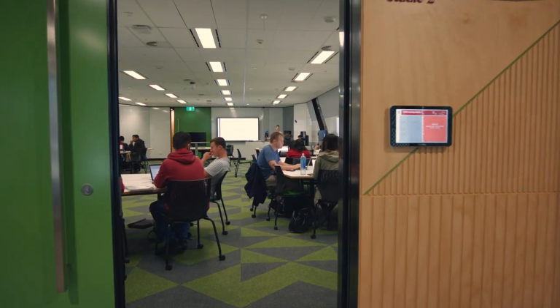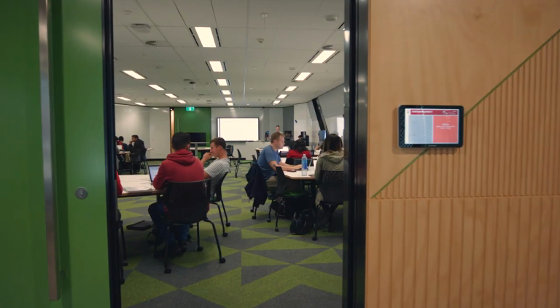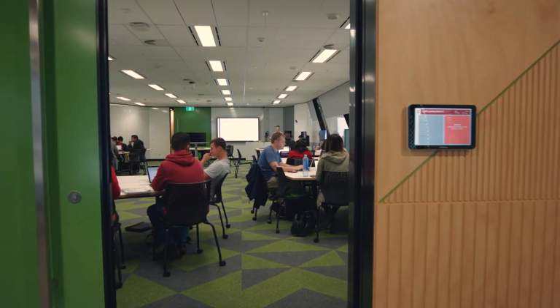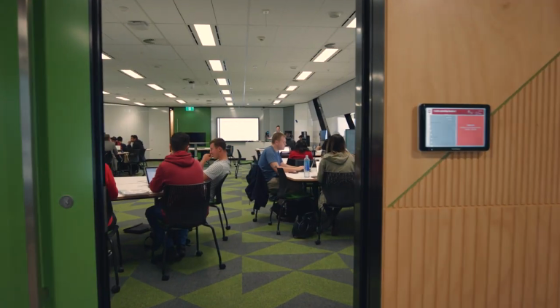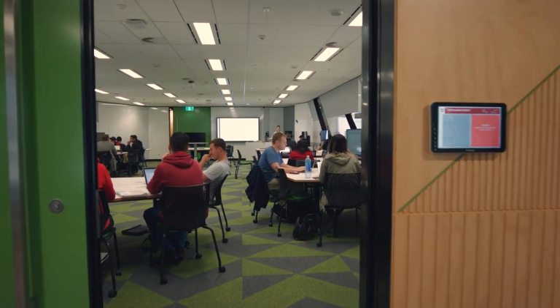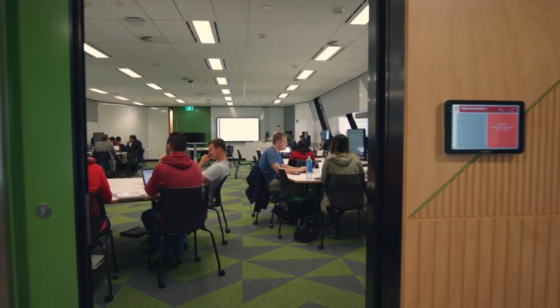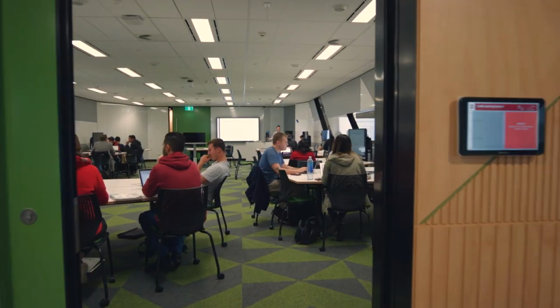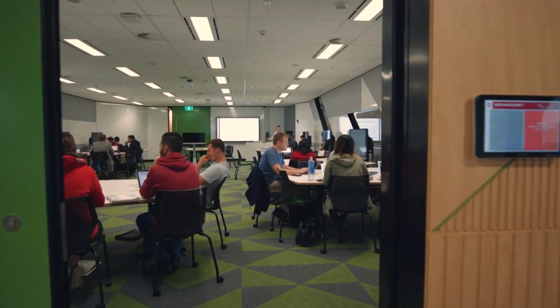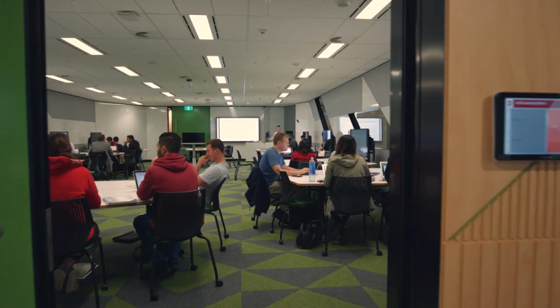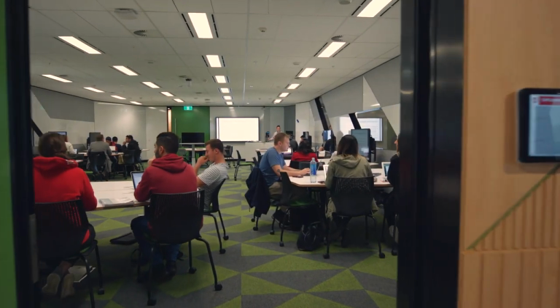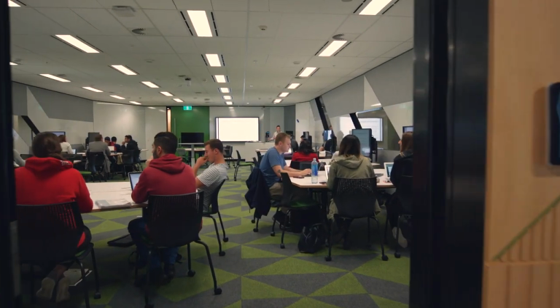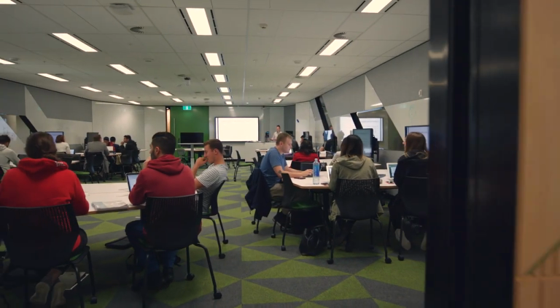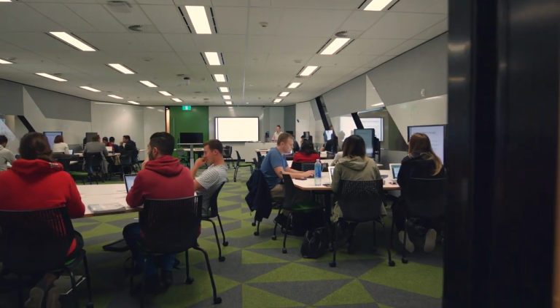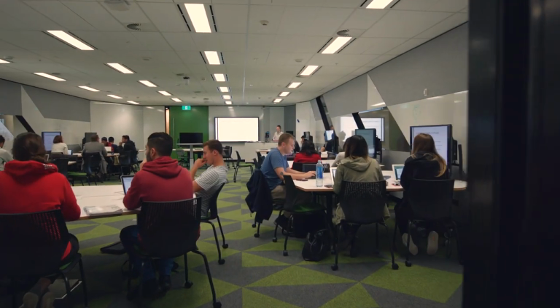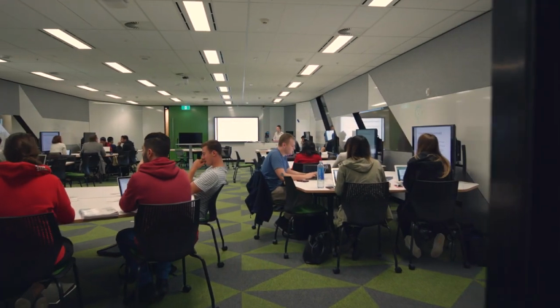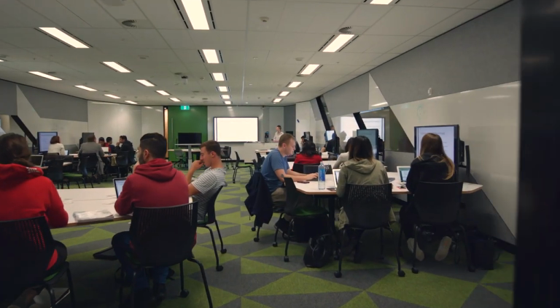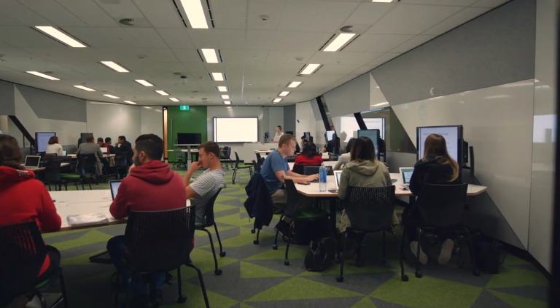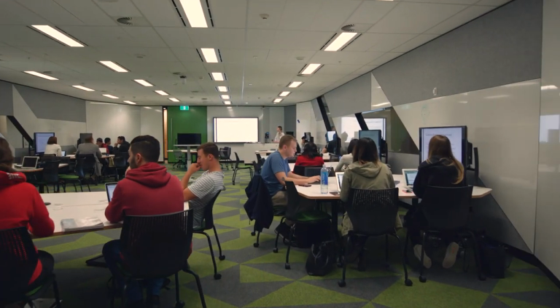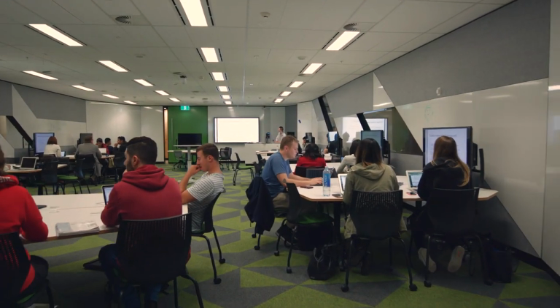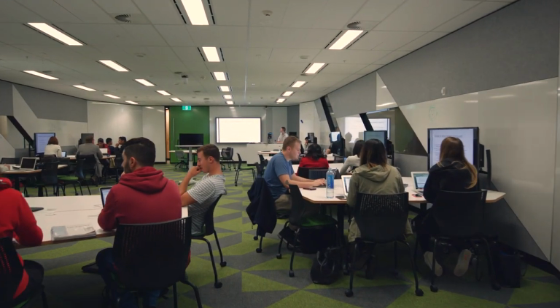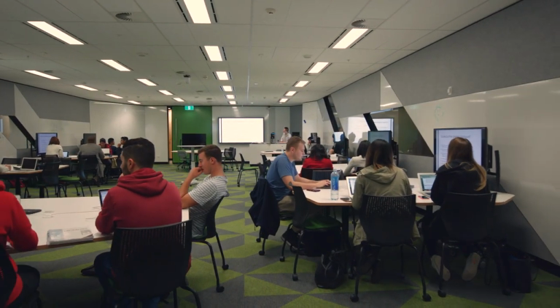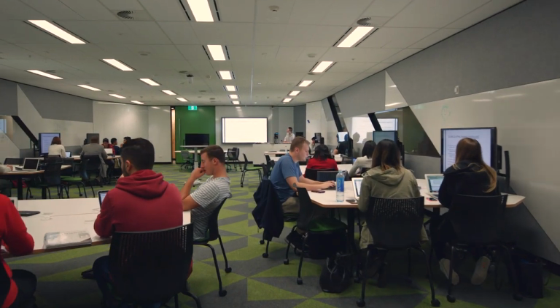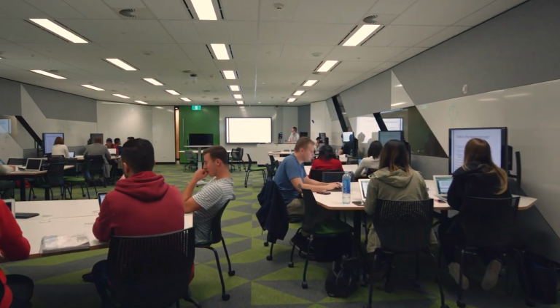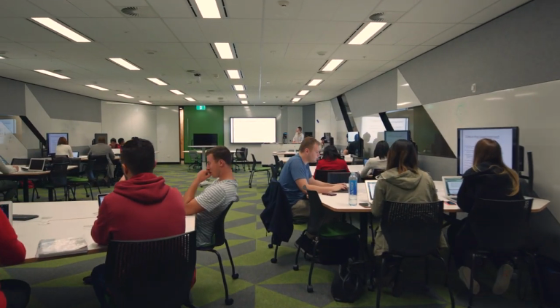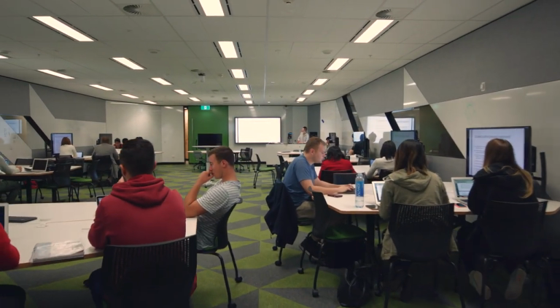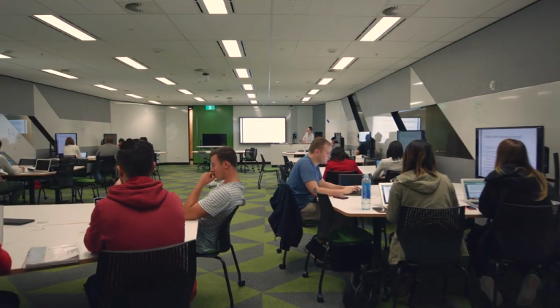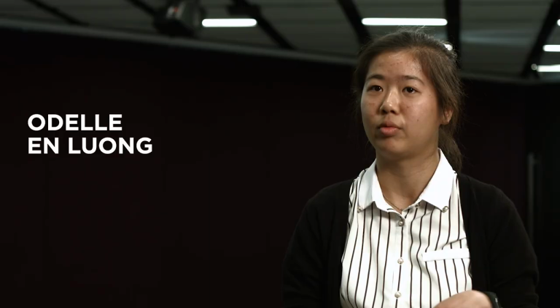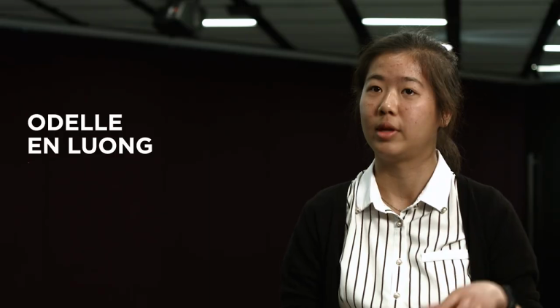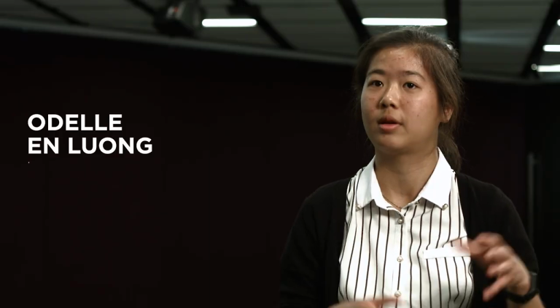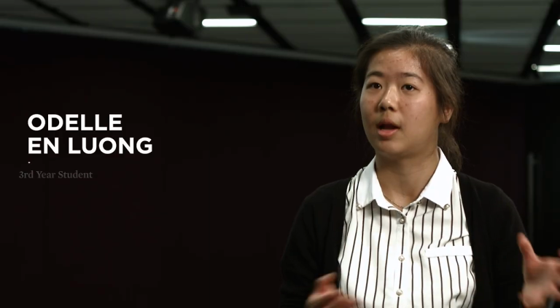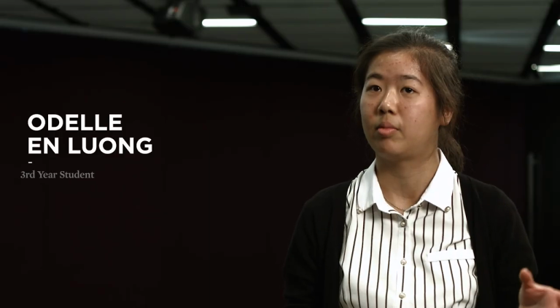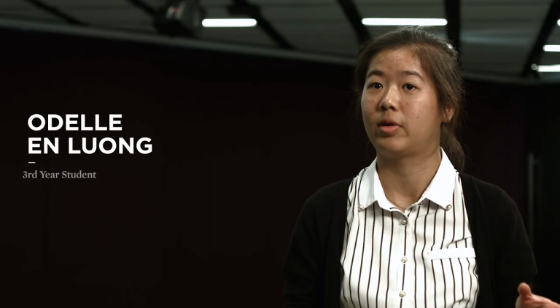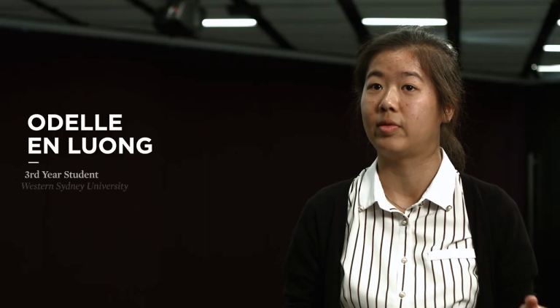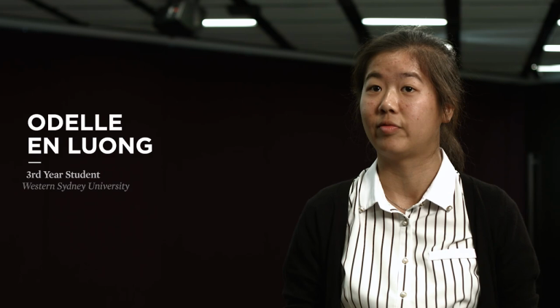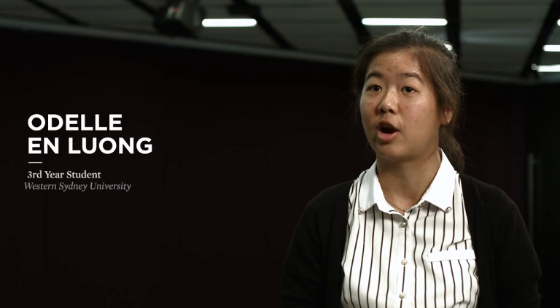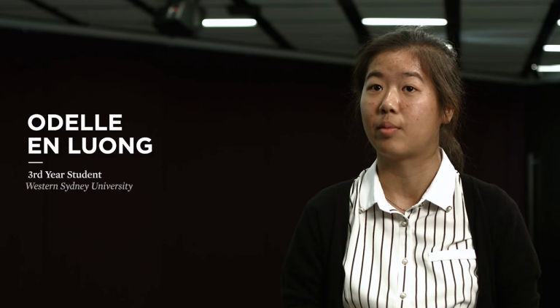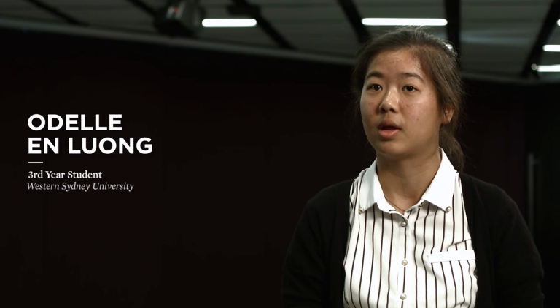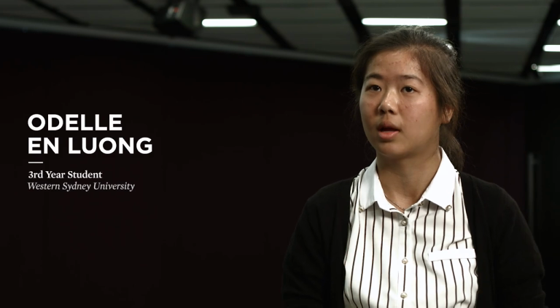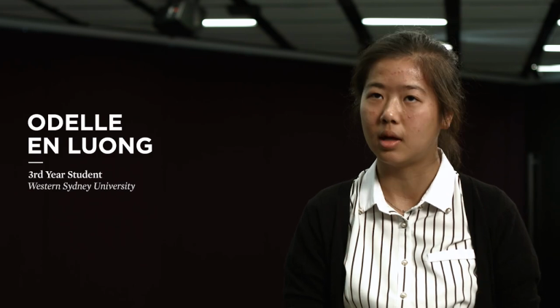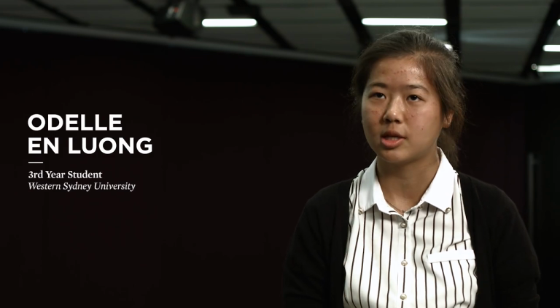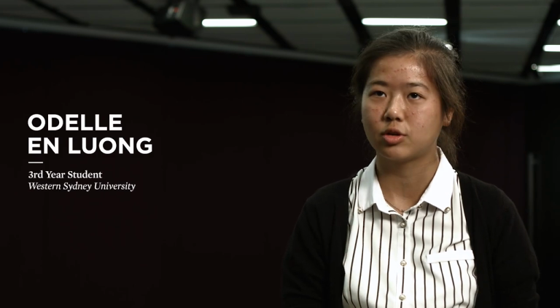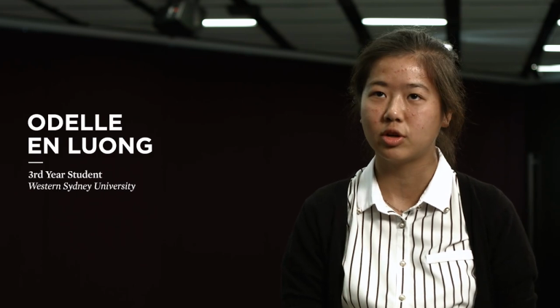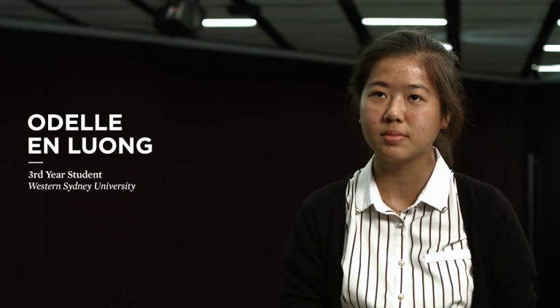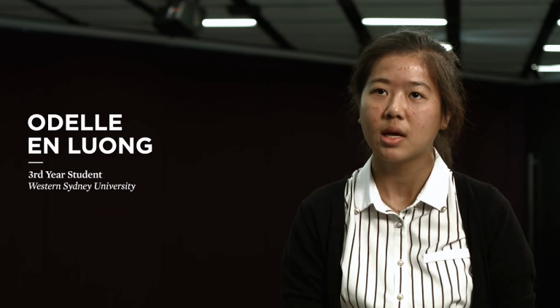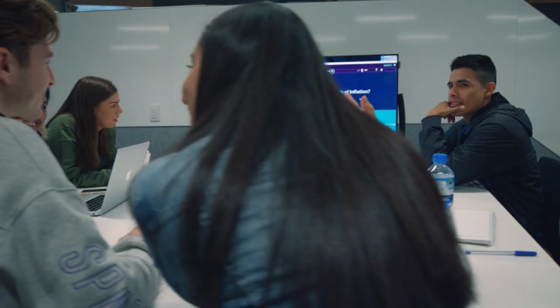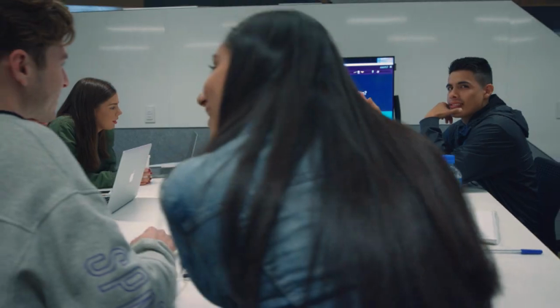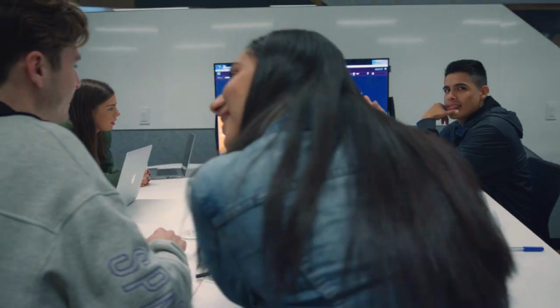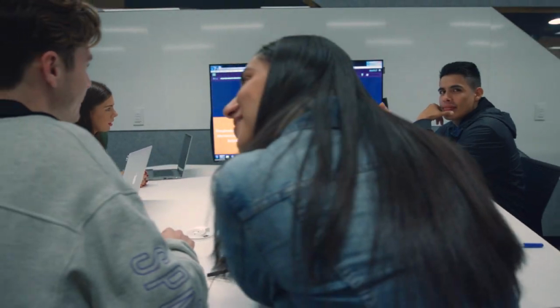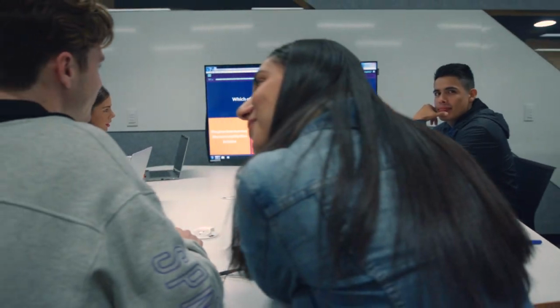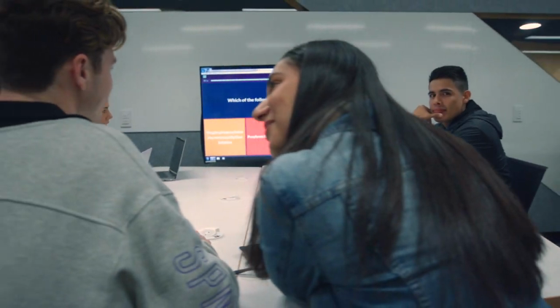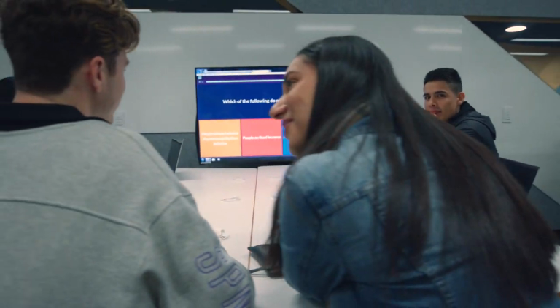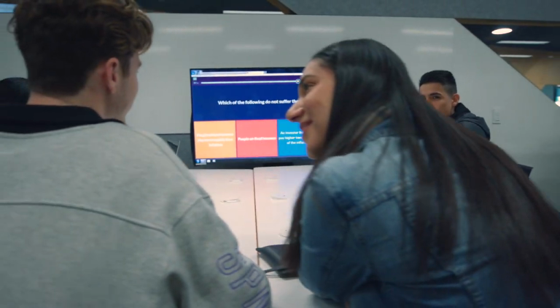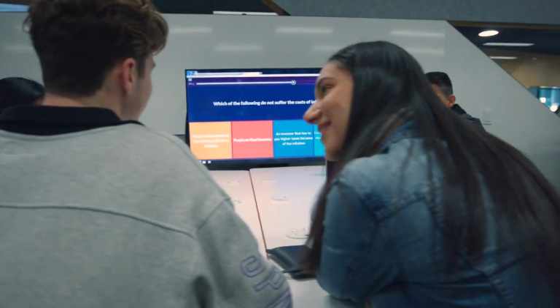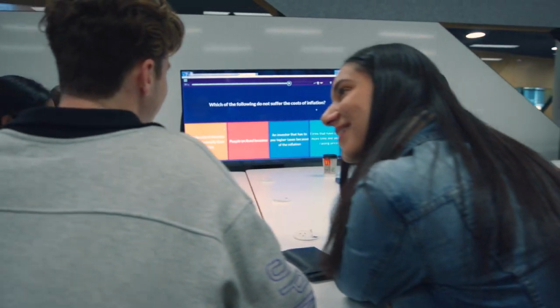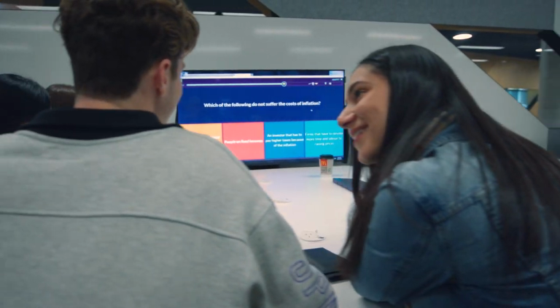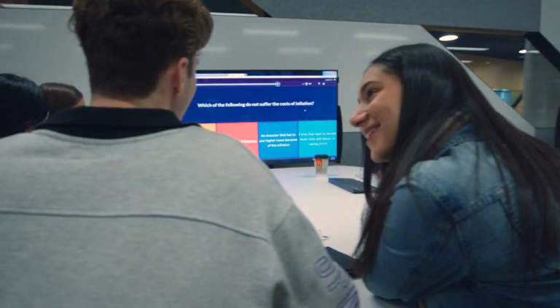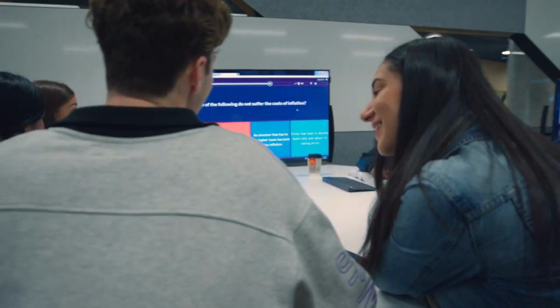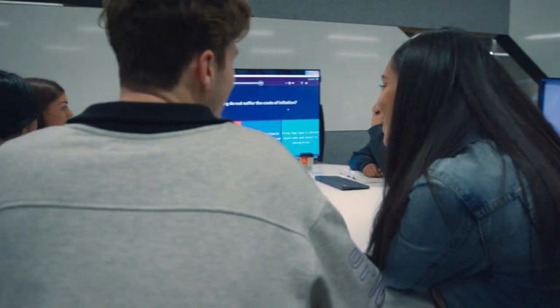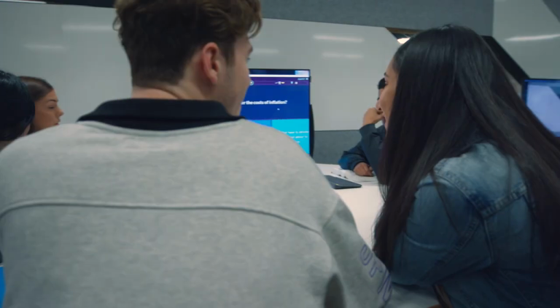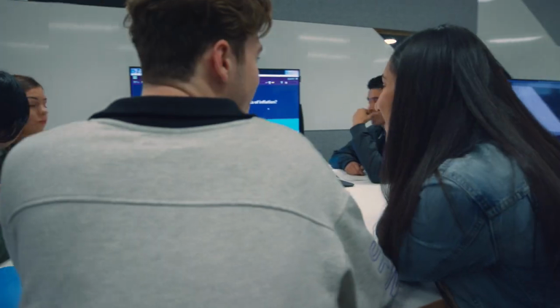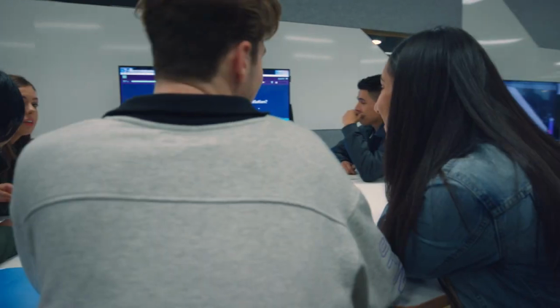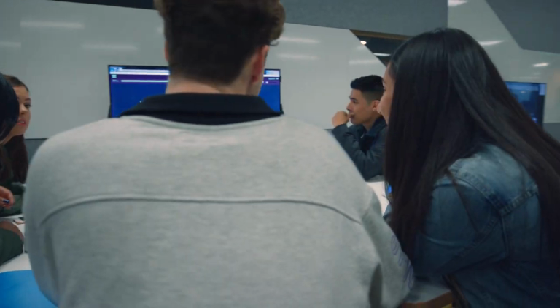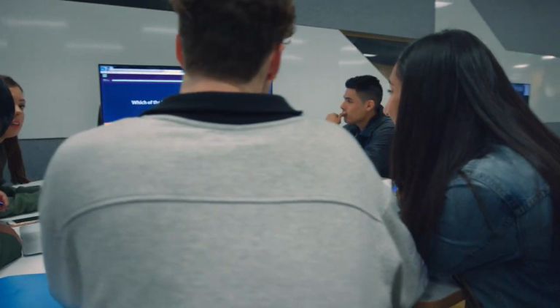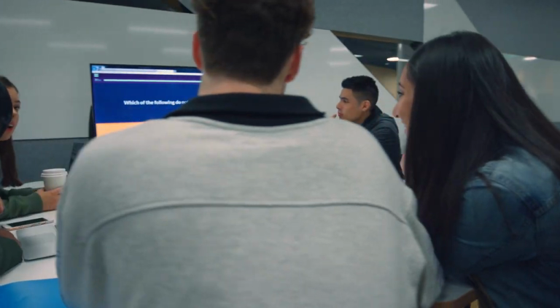The technology in this building is really great because it allows students to have a really collaborative environment in classrooms, especially the screen sharing option that we have.